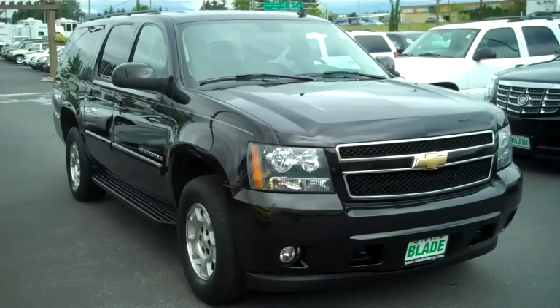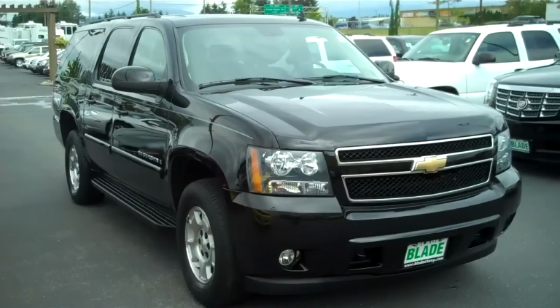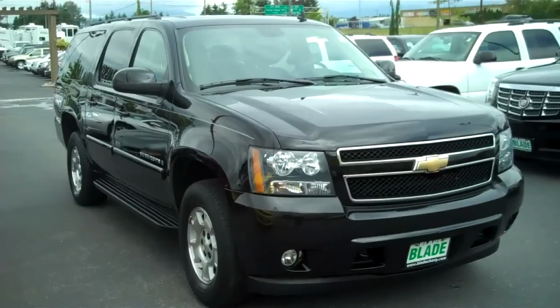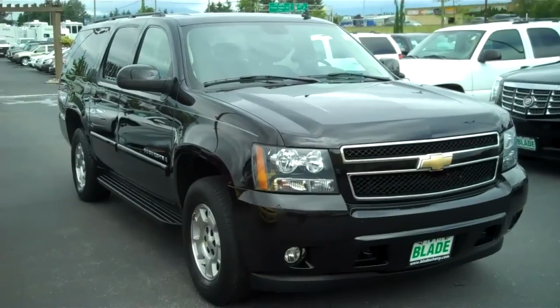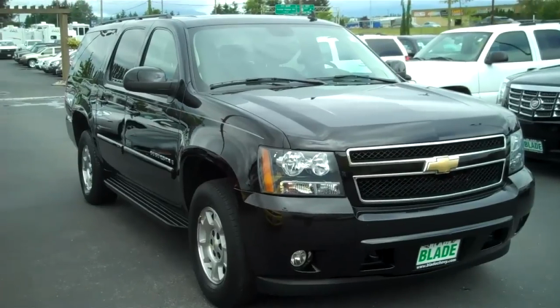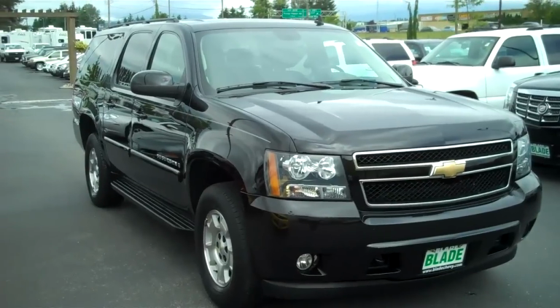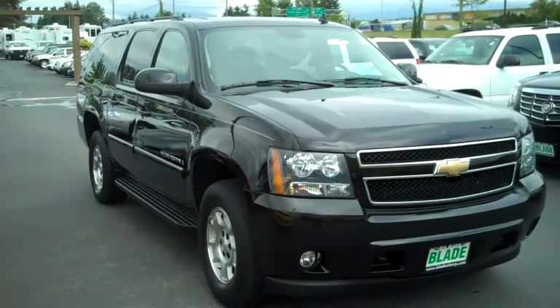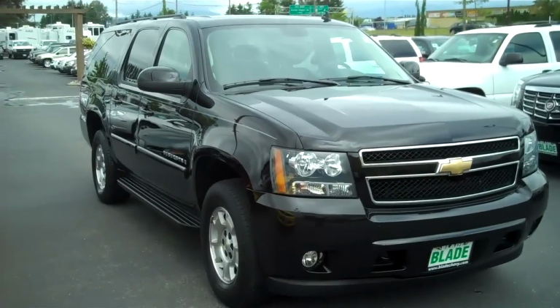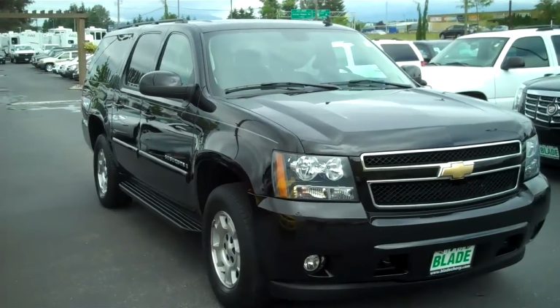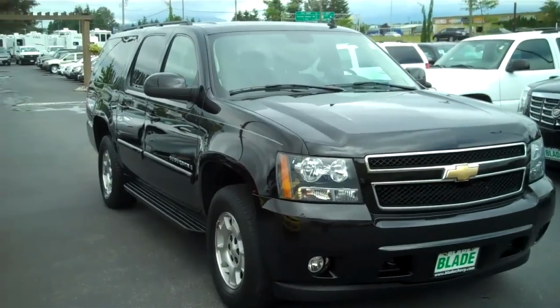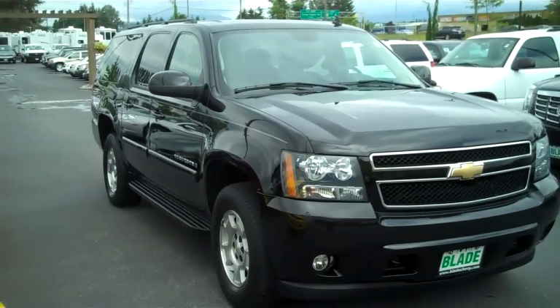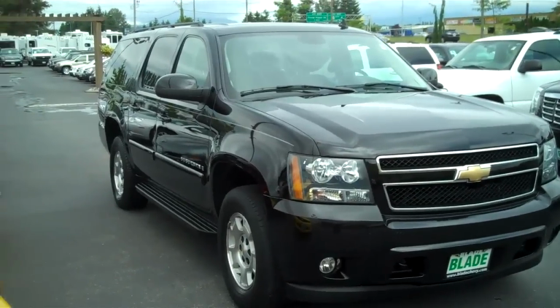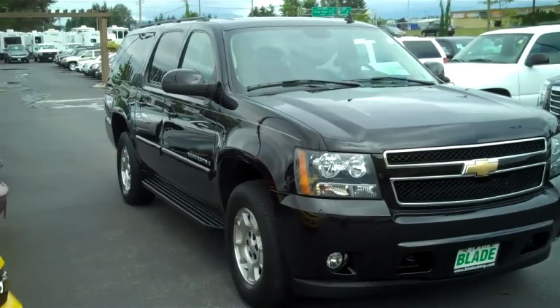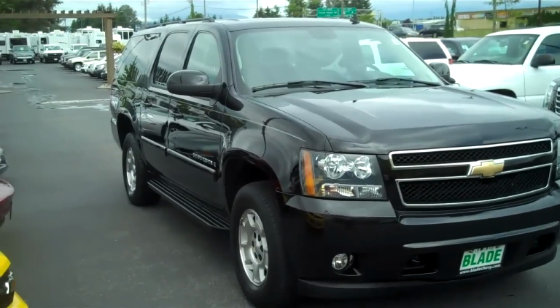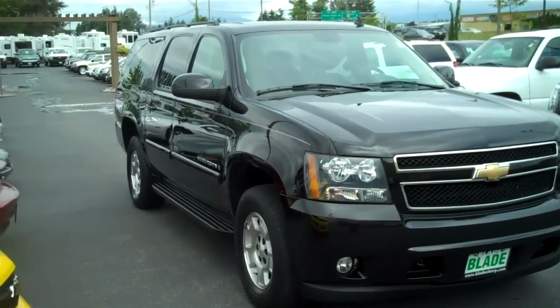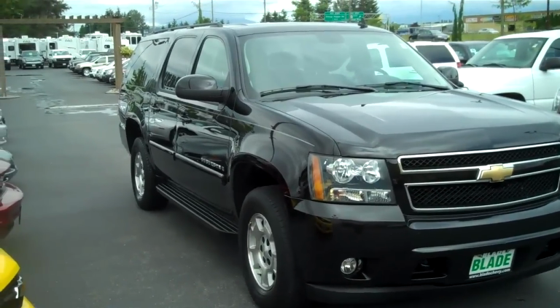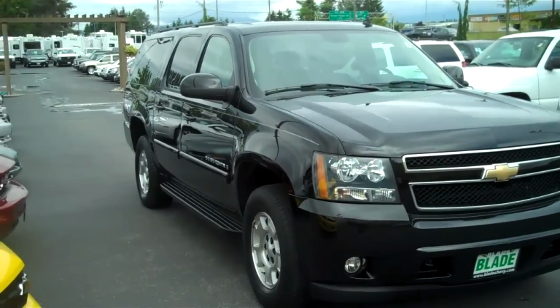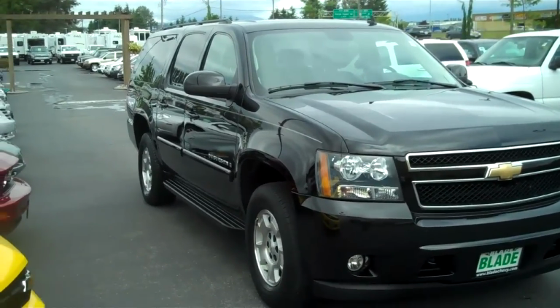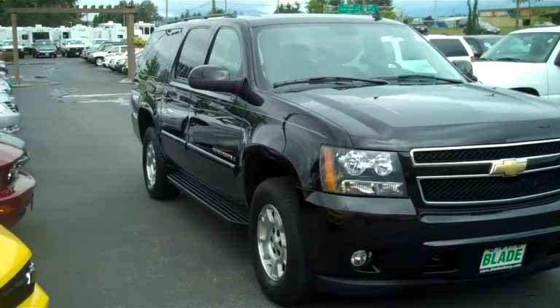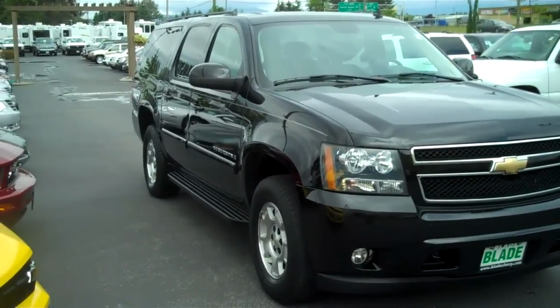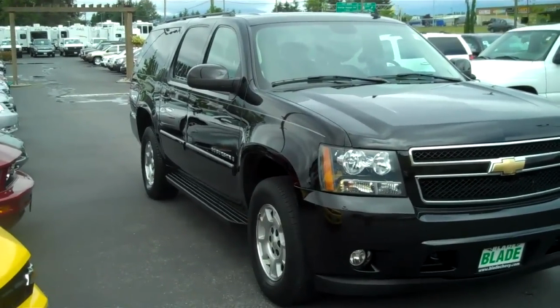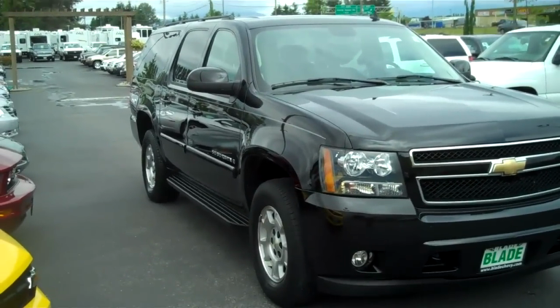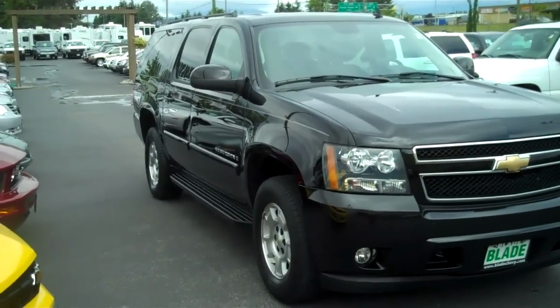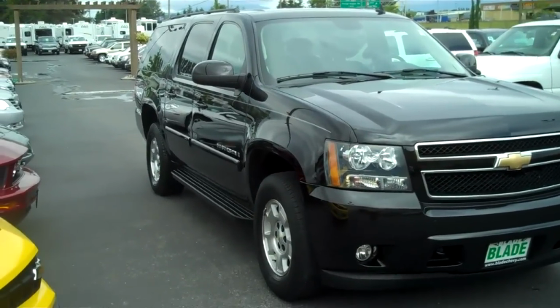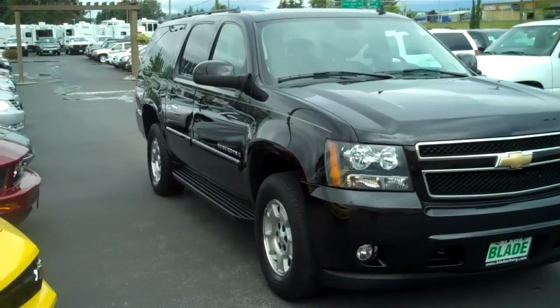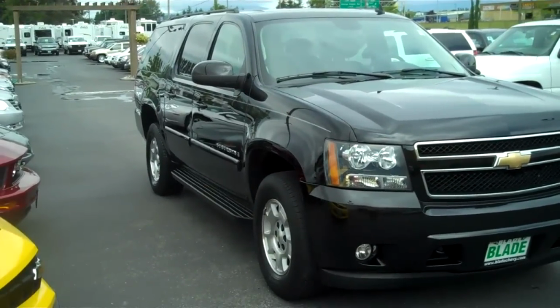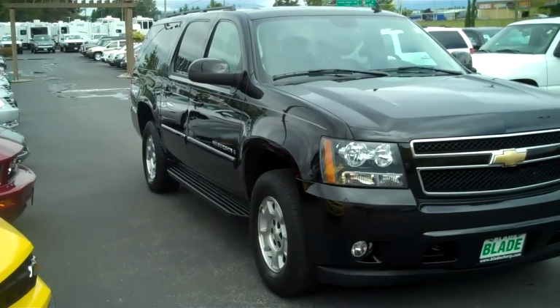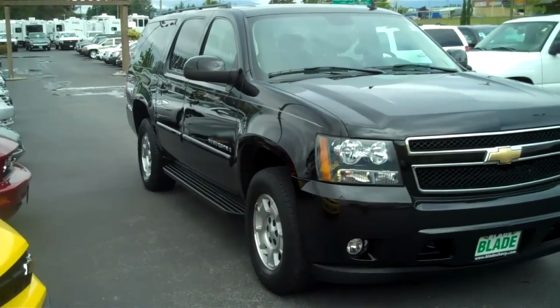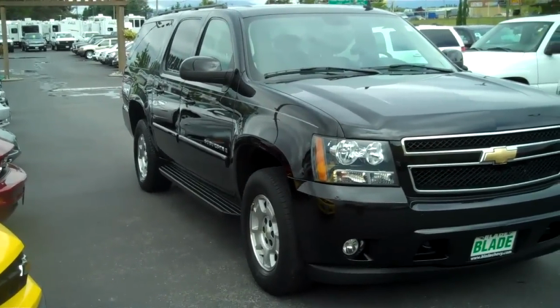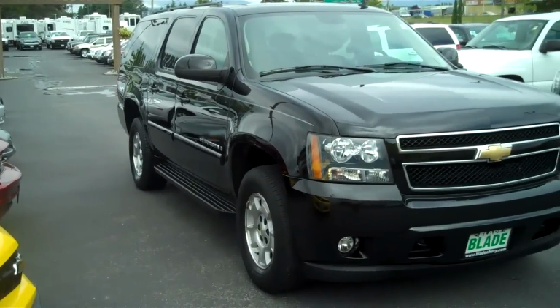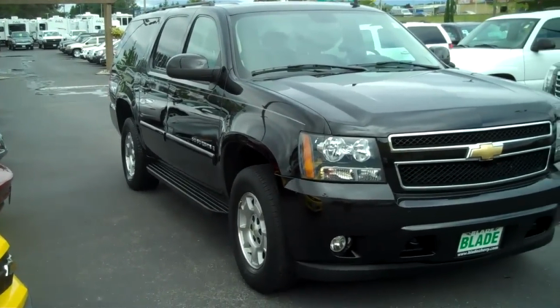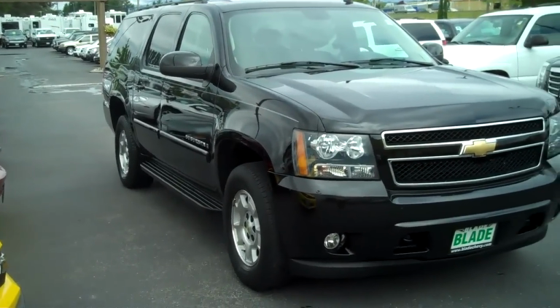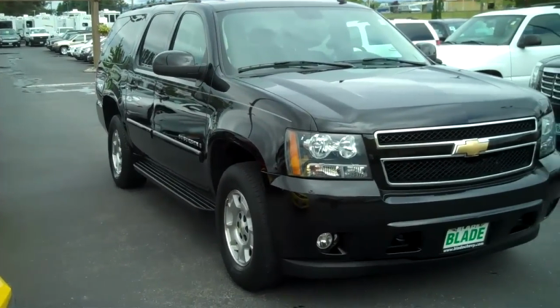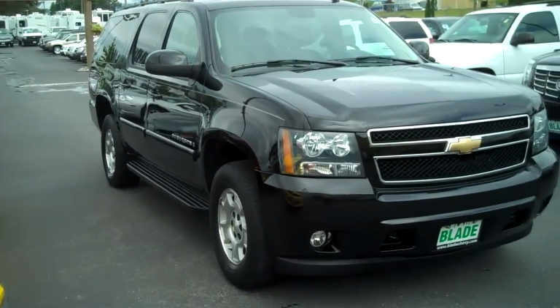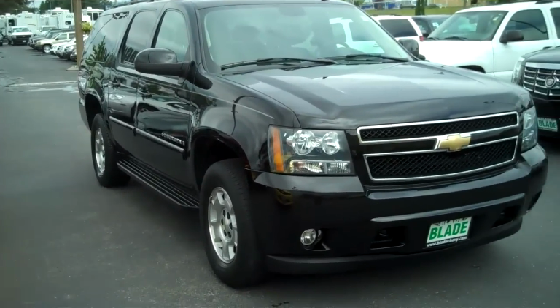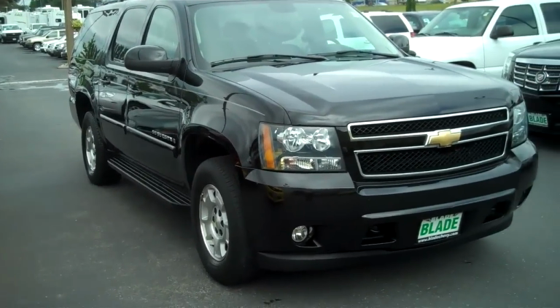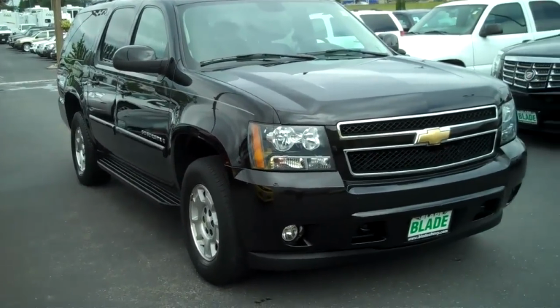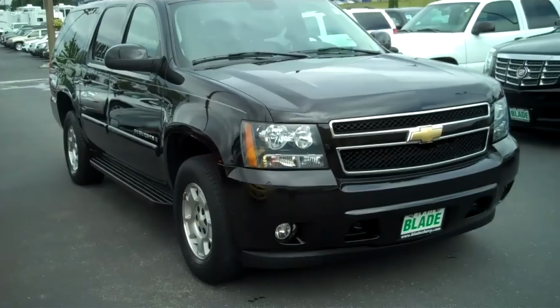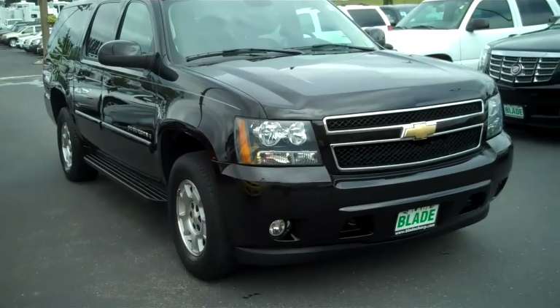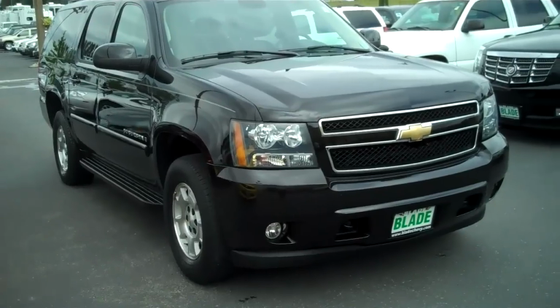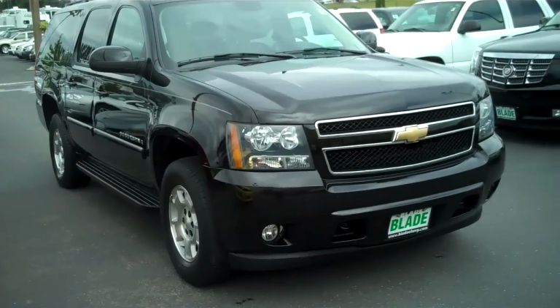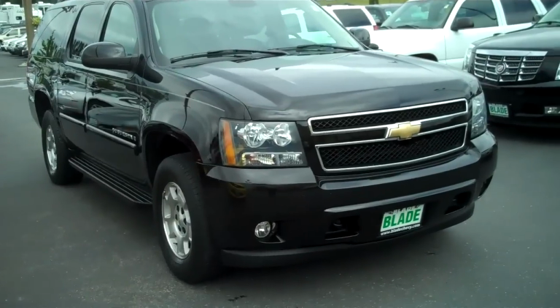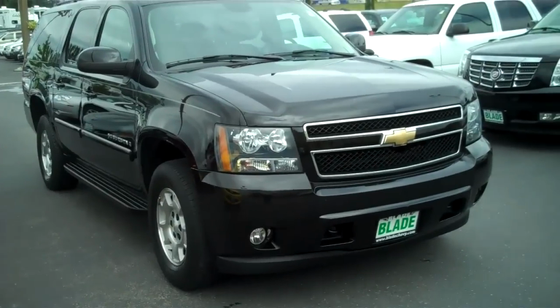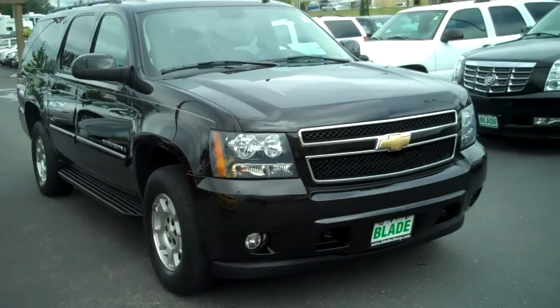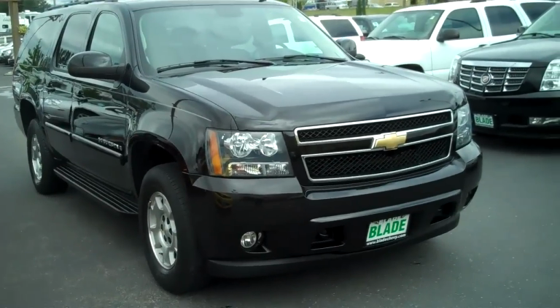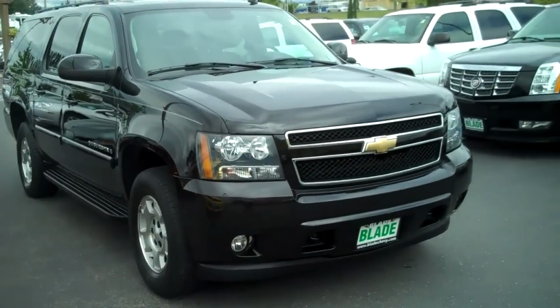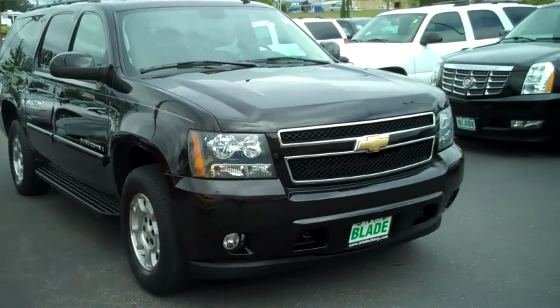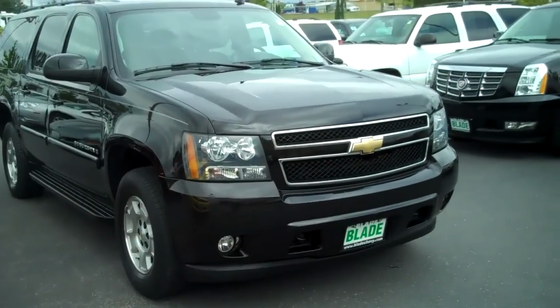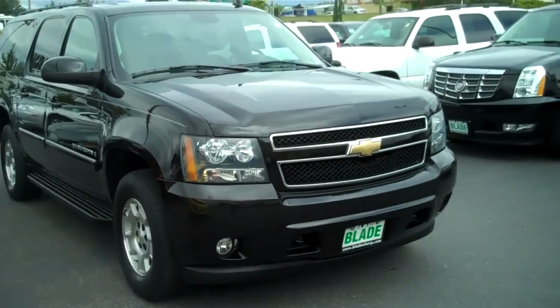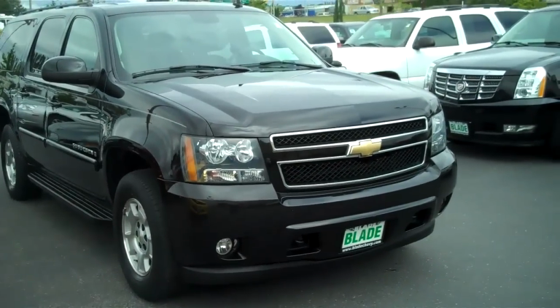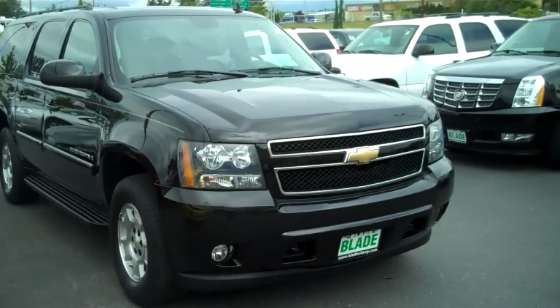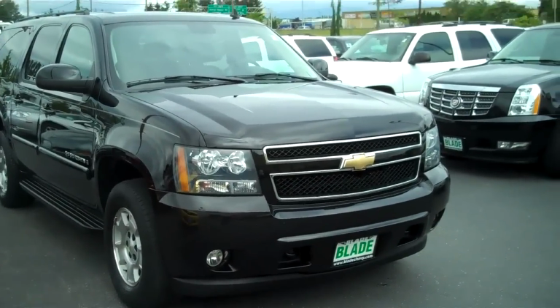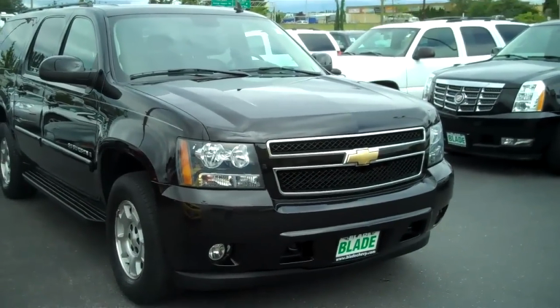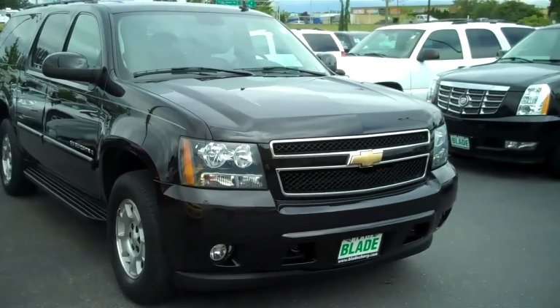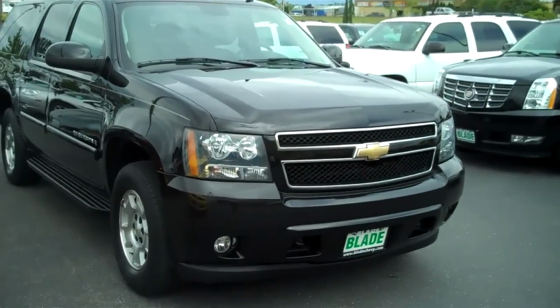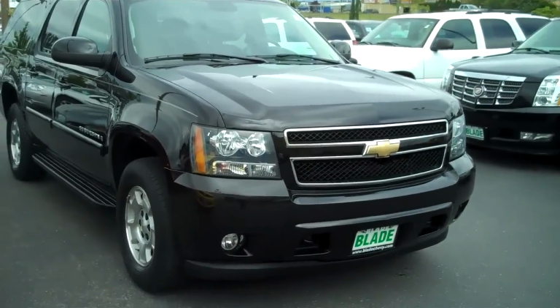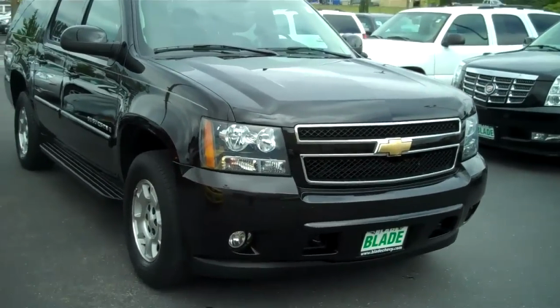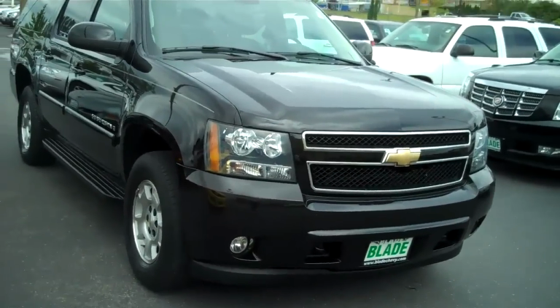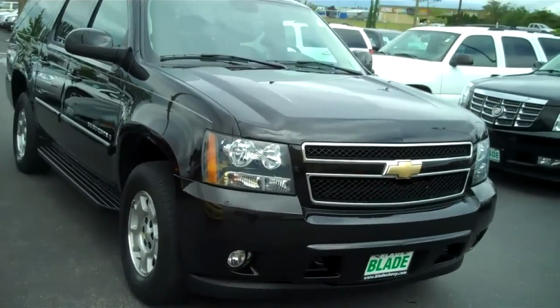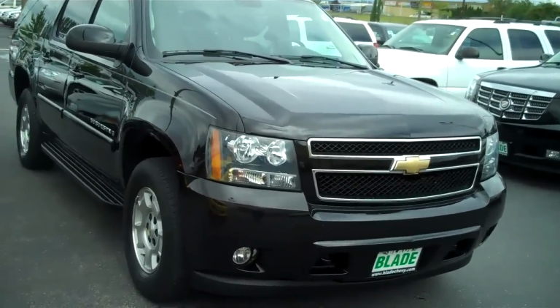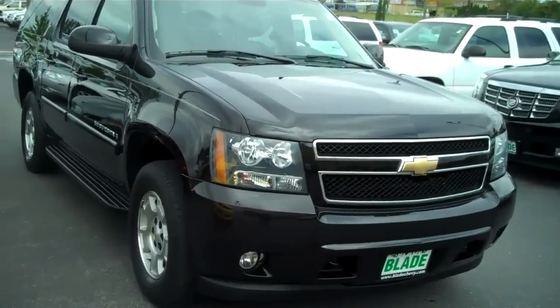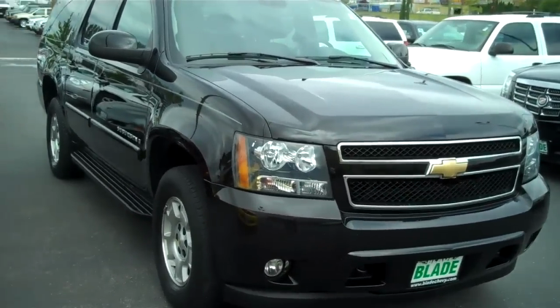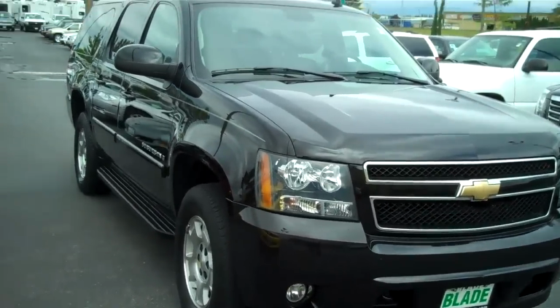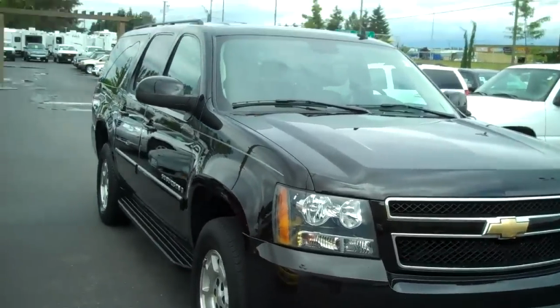Hi there, Doug Williams, Blade Chevrolet. Thank you for letting me show you the 2008 Chevy LT Suburban, ebony black.